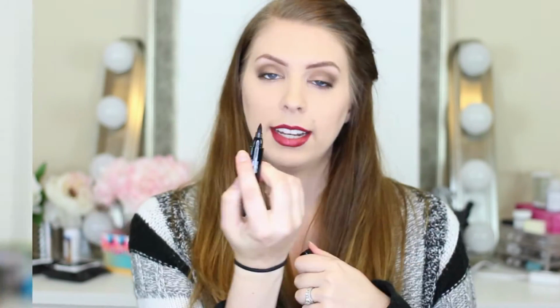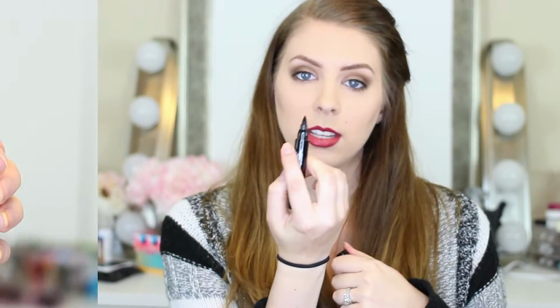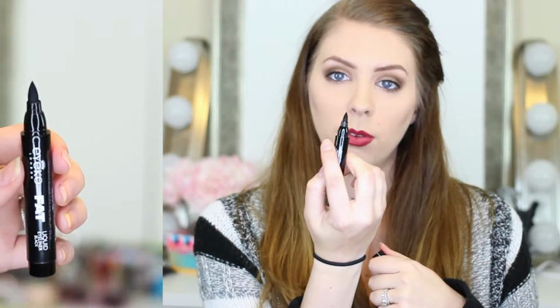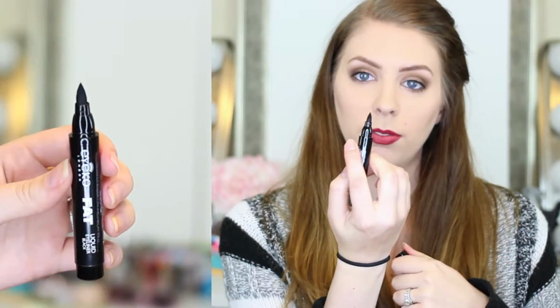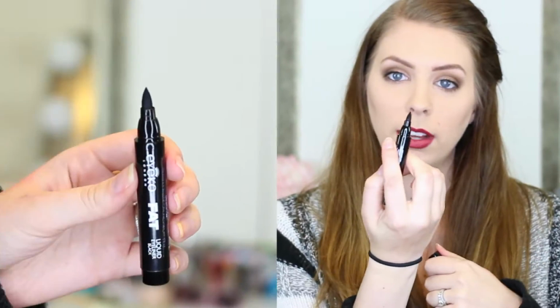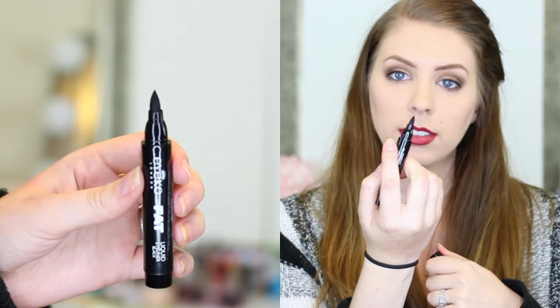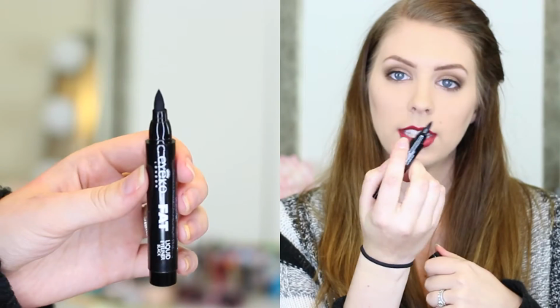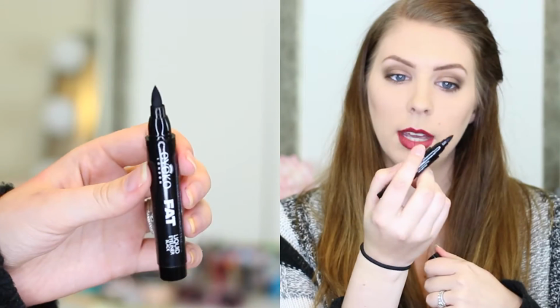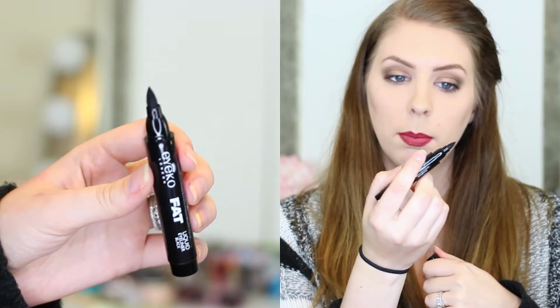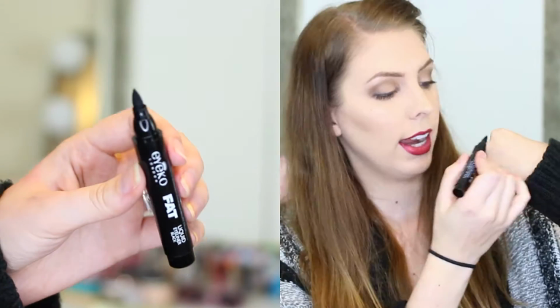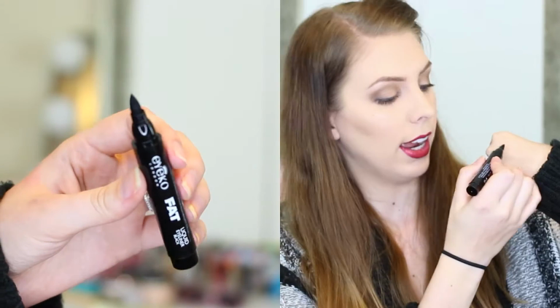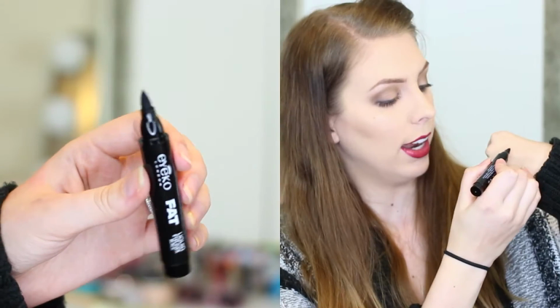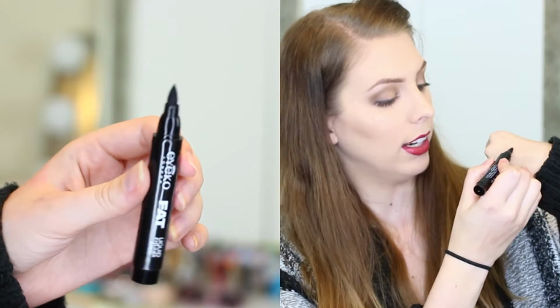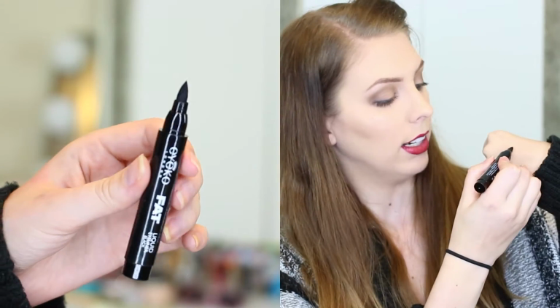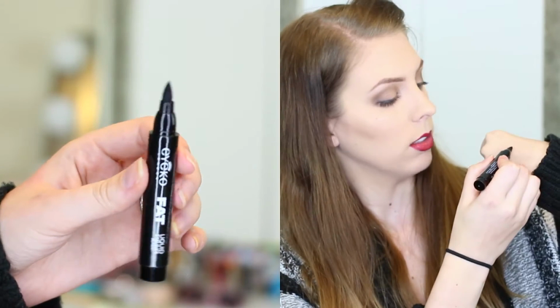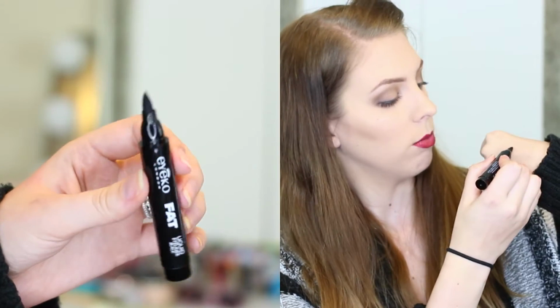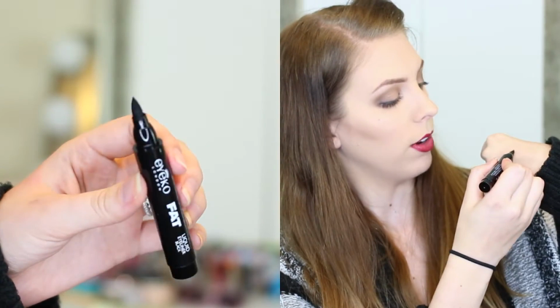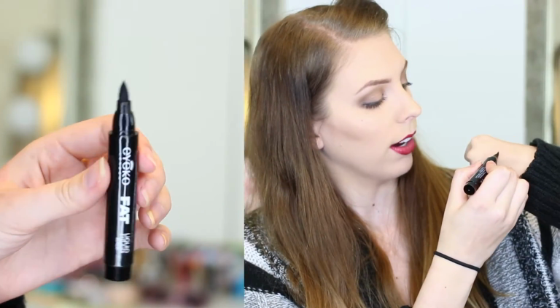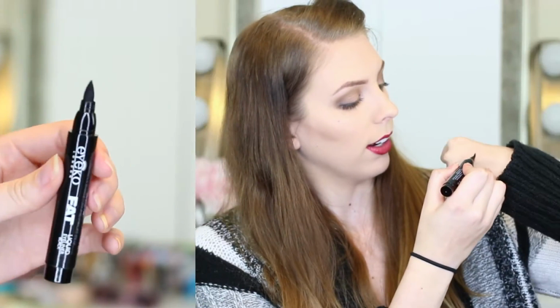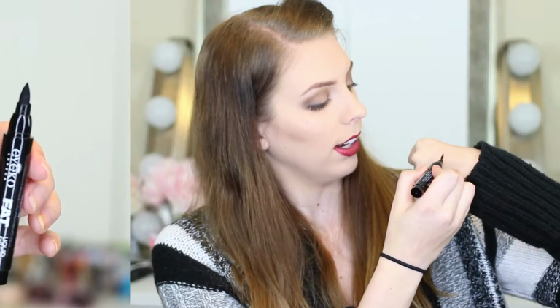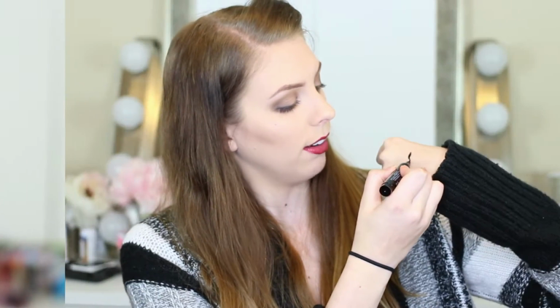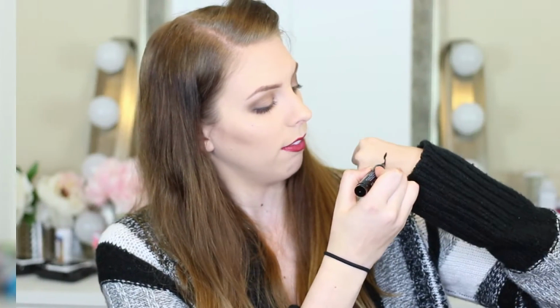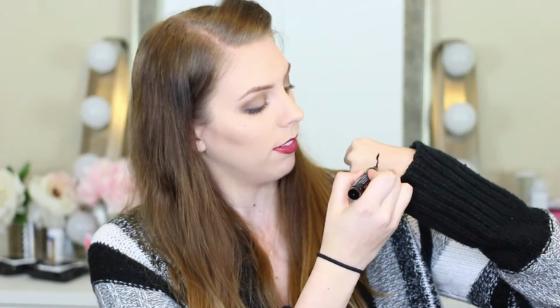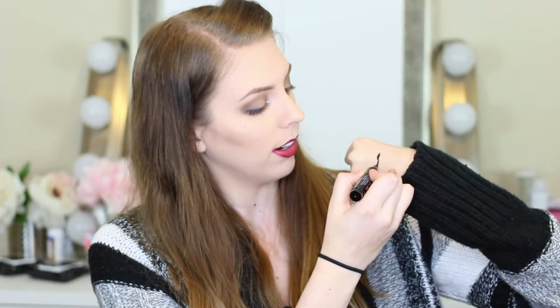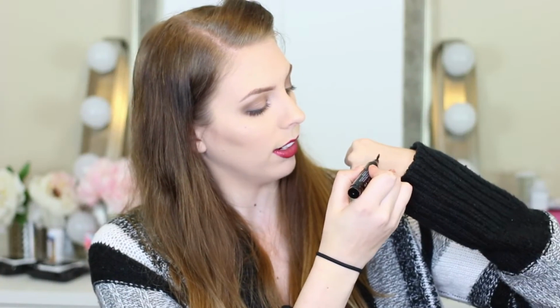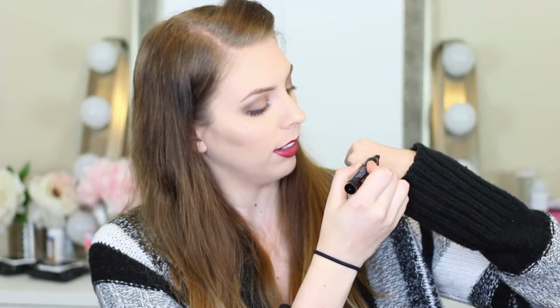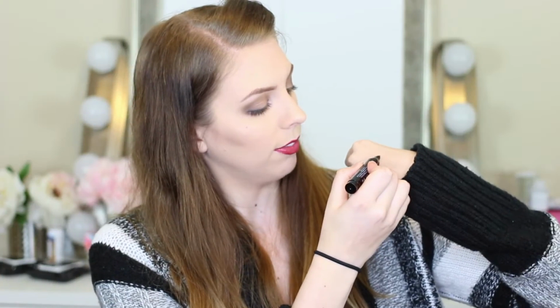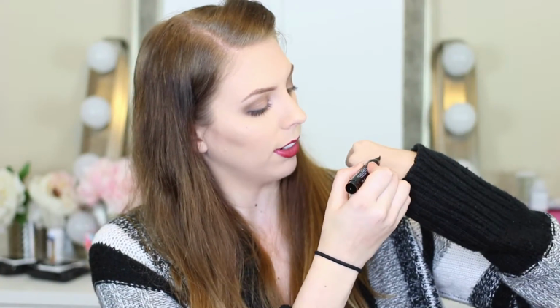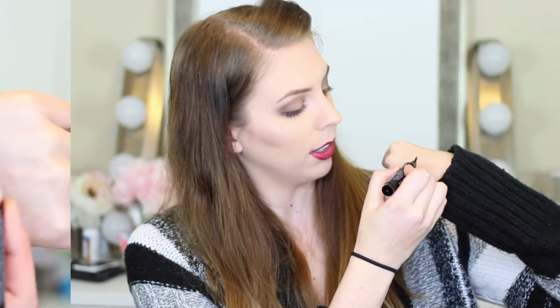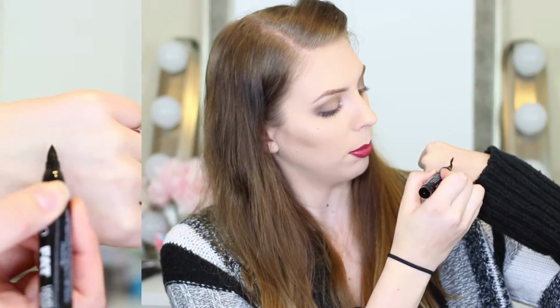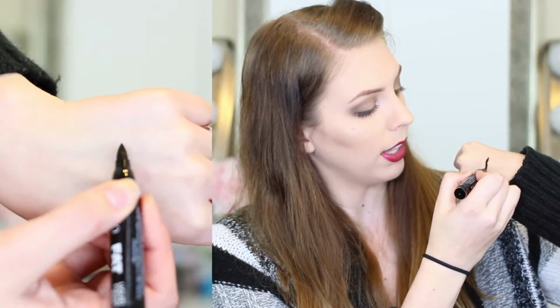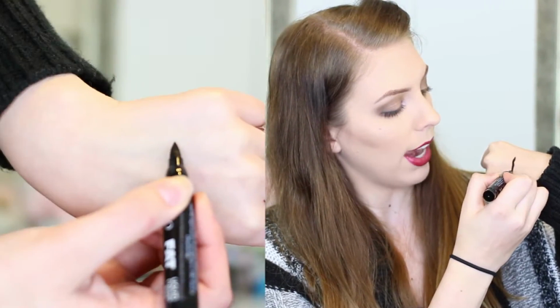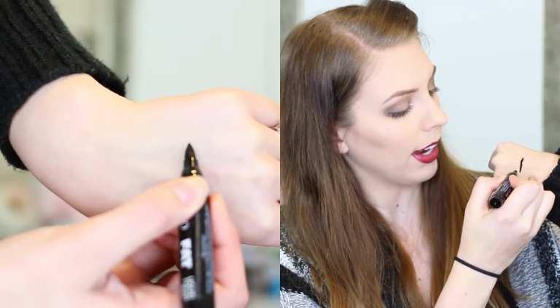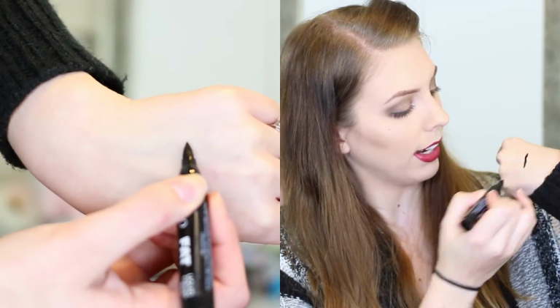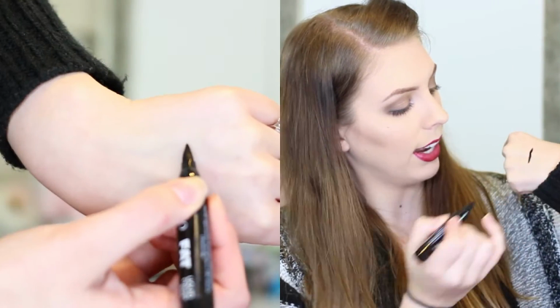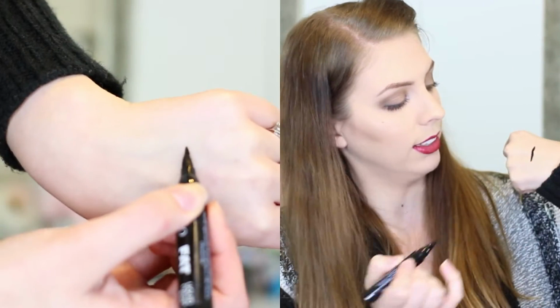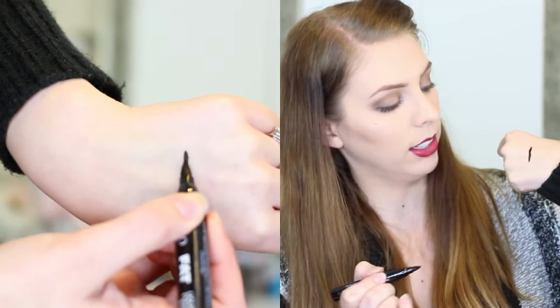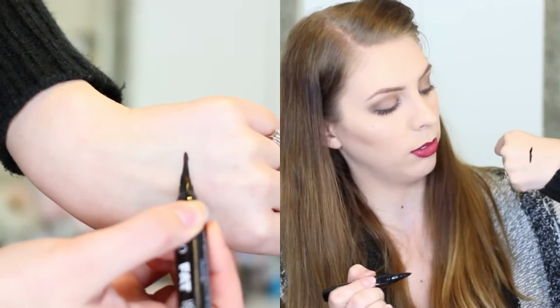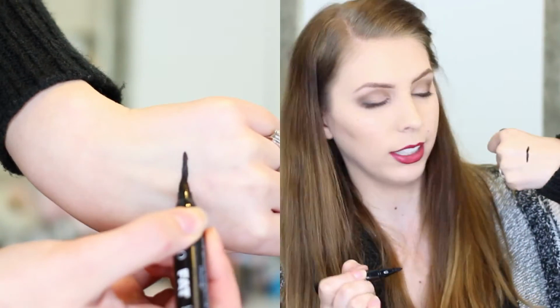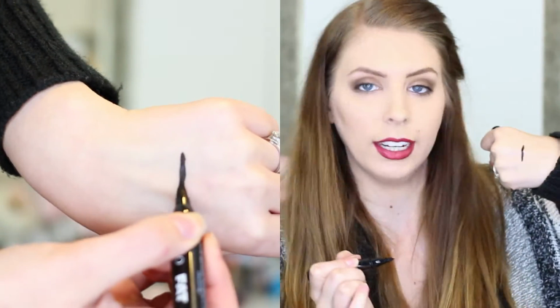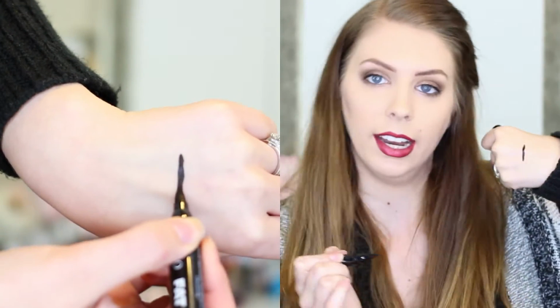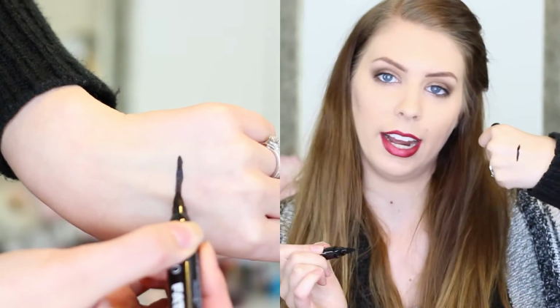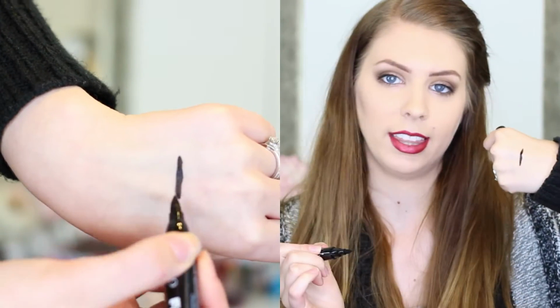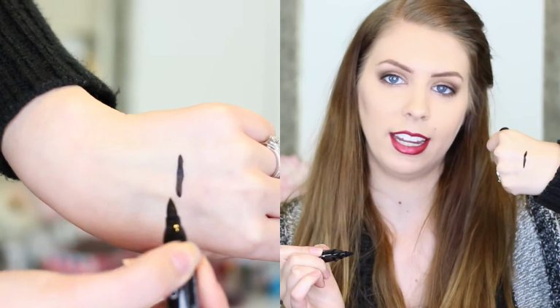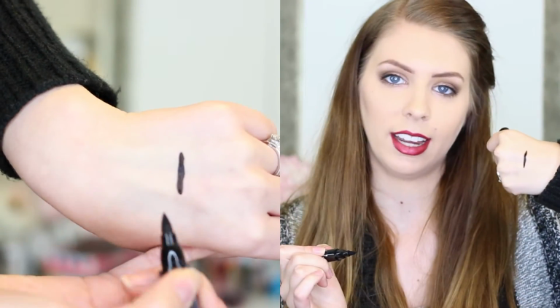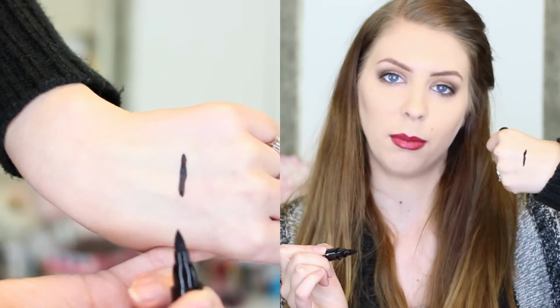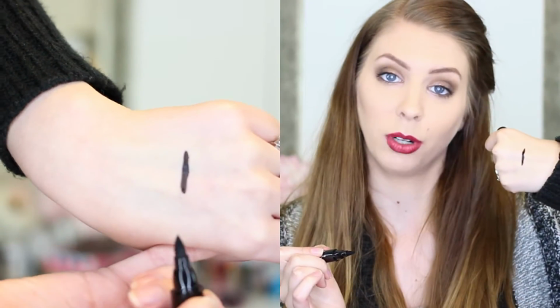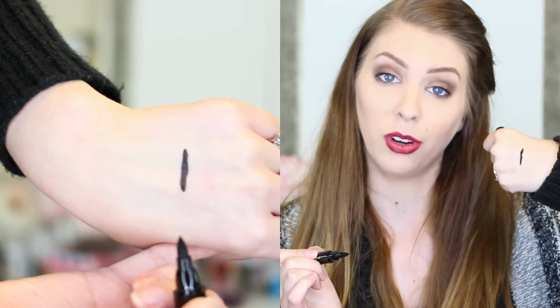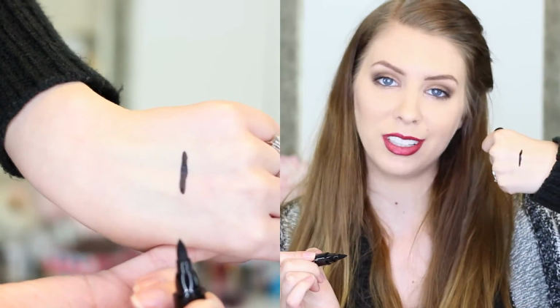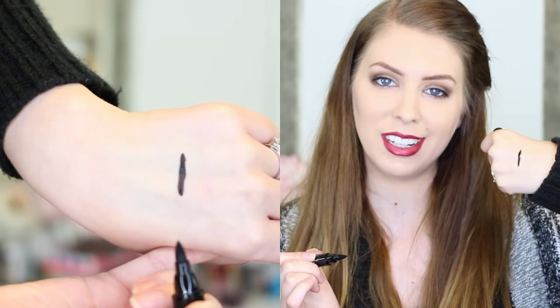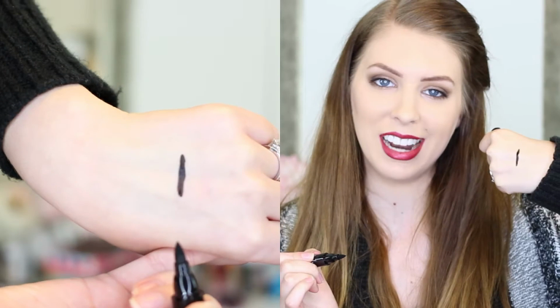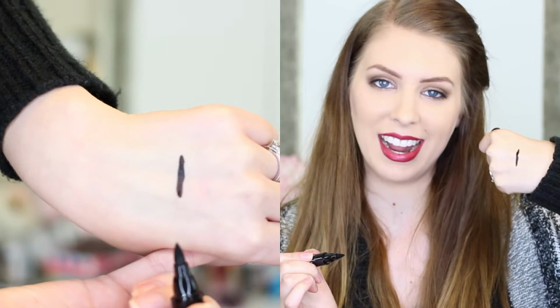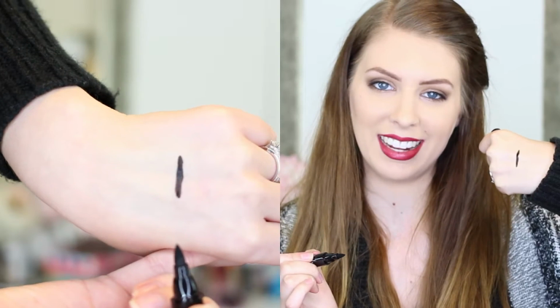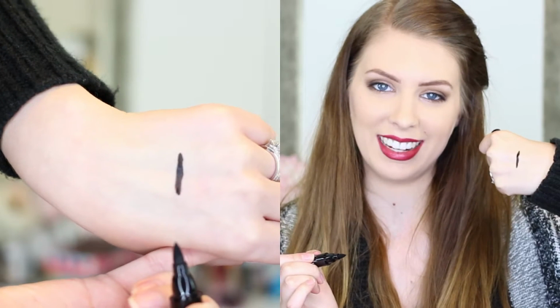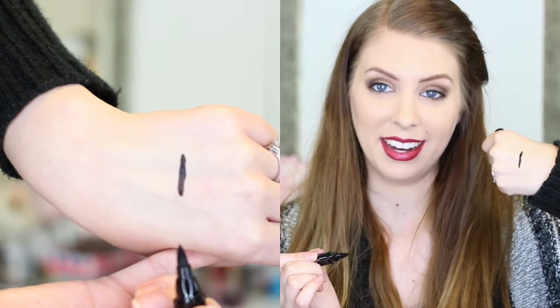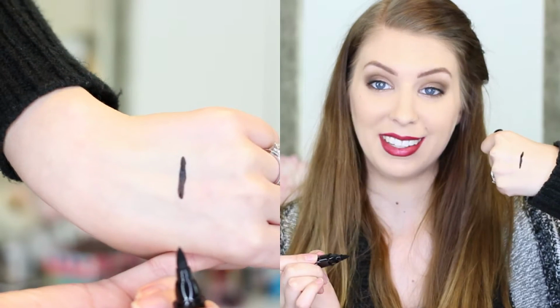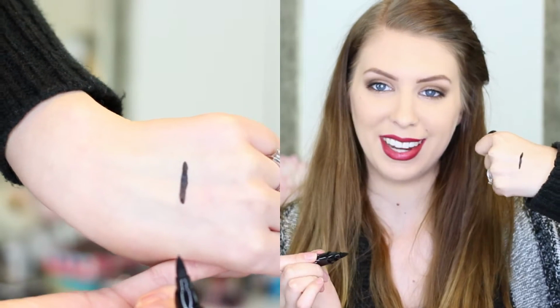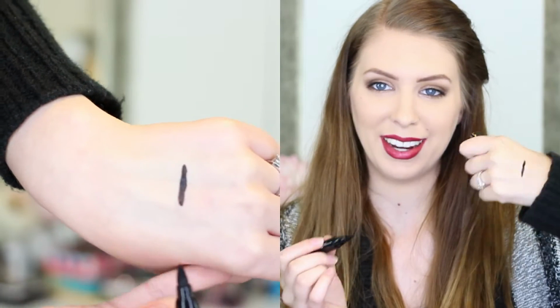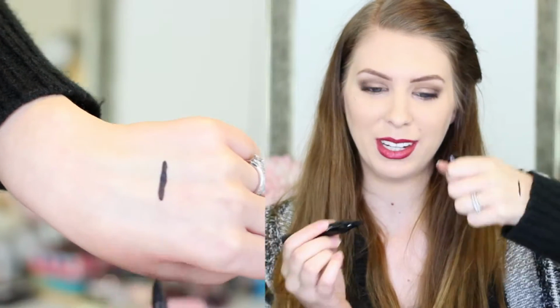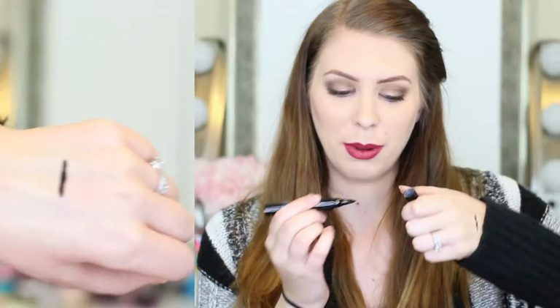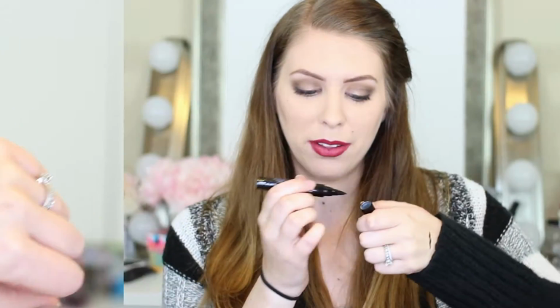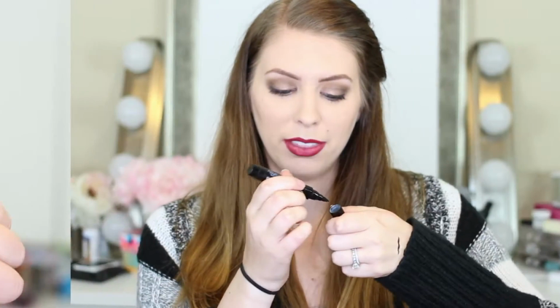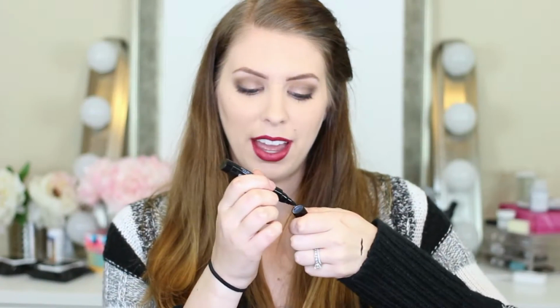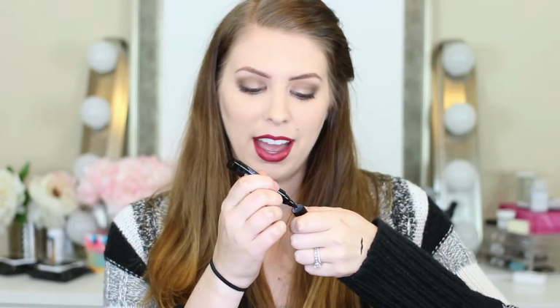It is a felt tip, and it is very, very, very black and liquidy, and I think I'm going to like it. Excited about that.